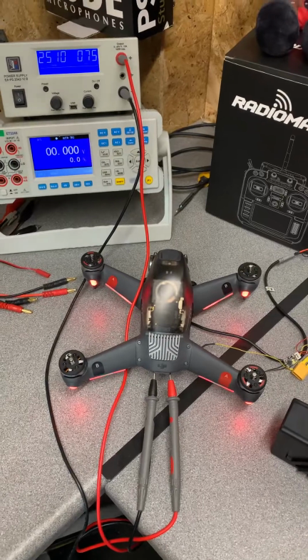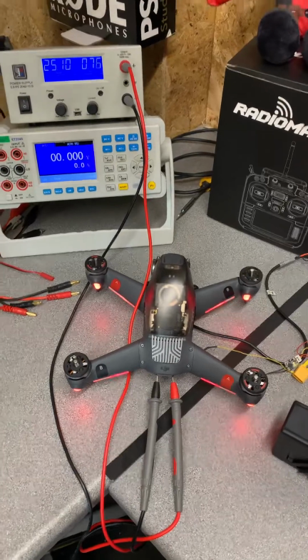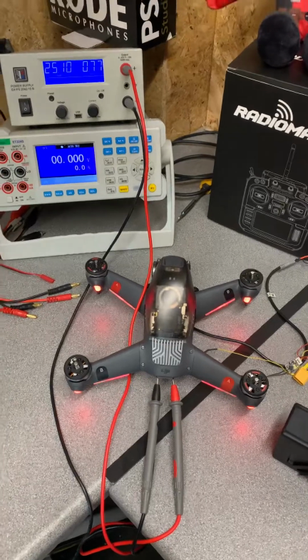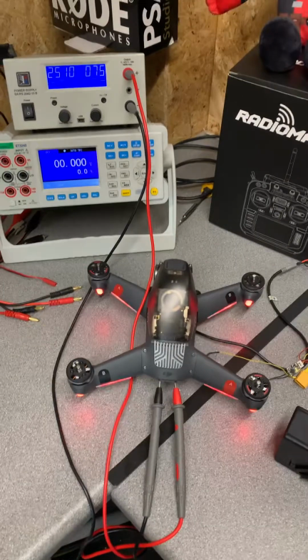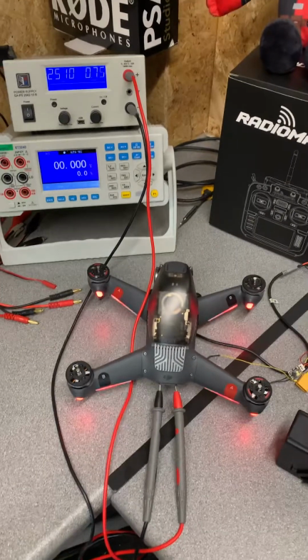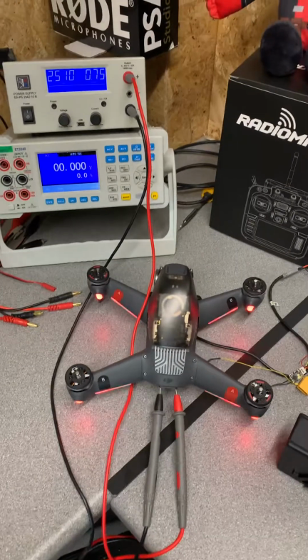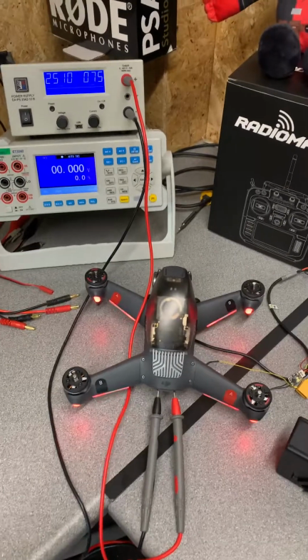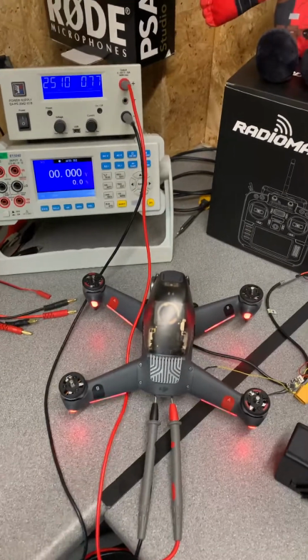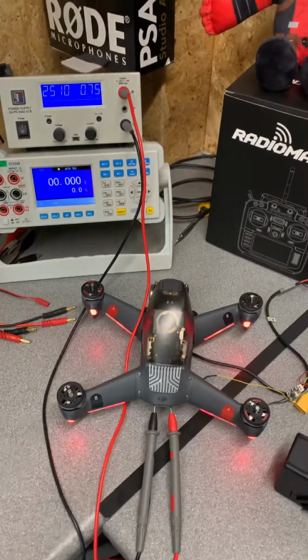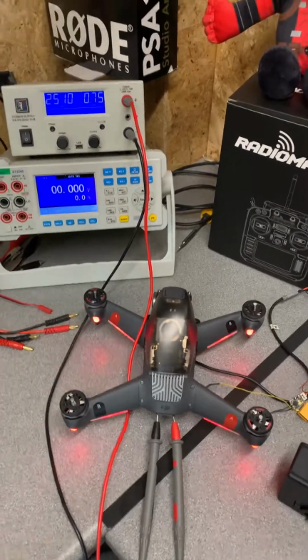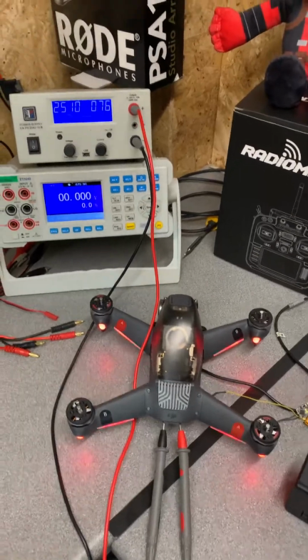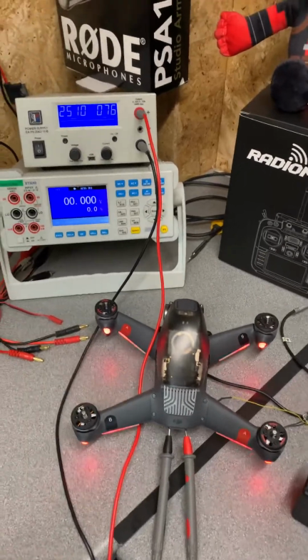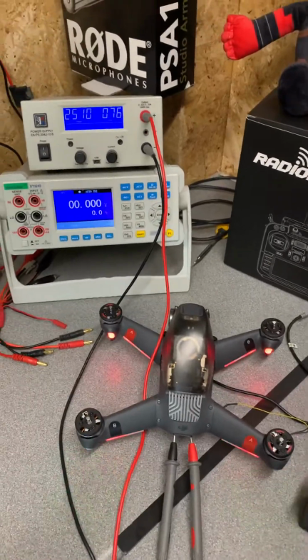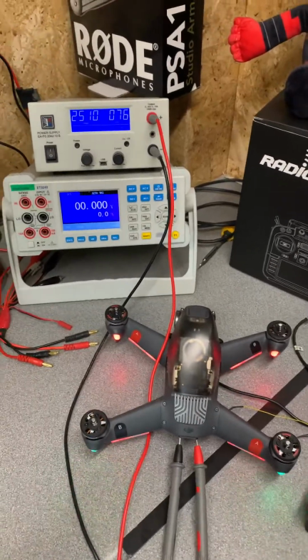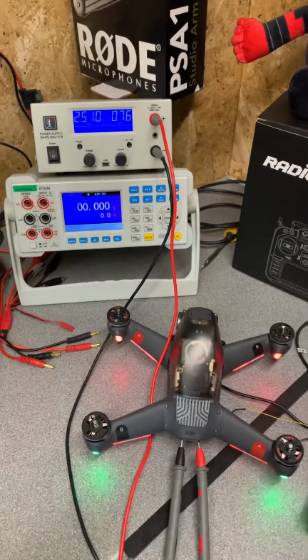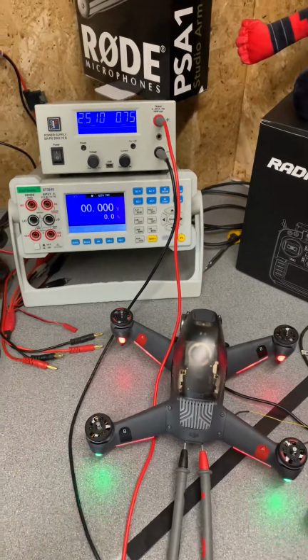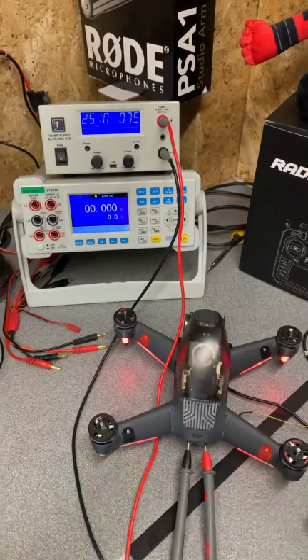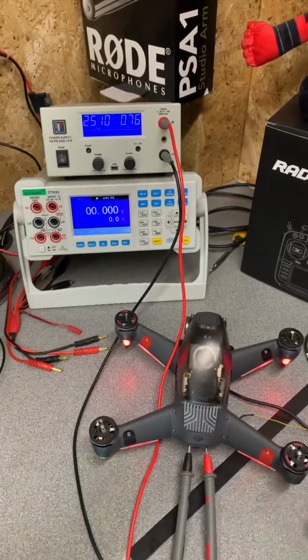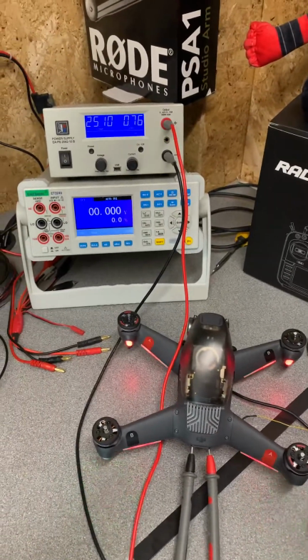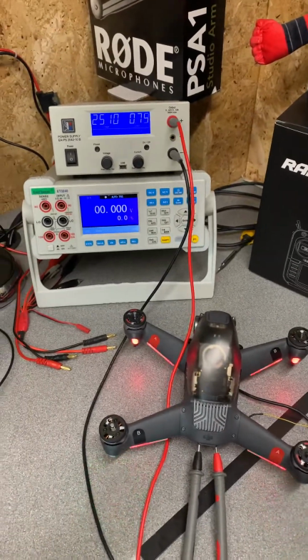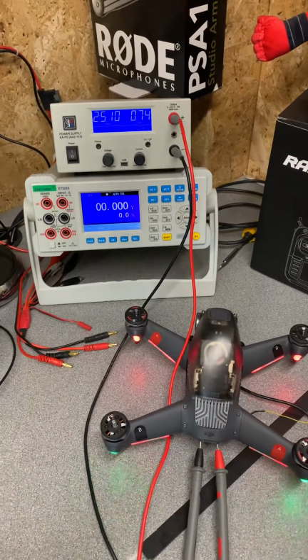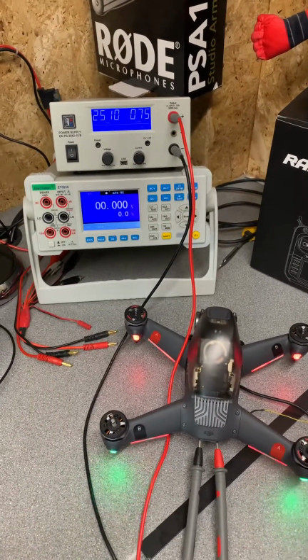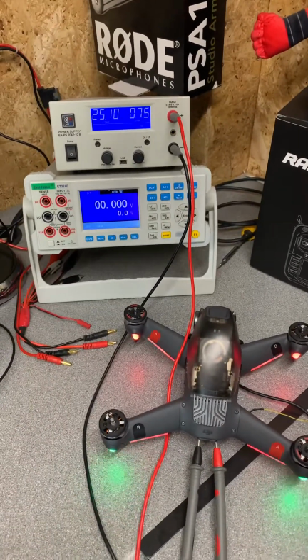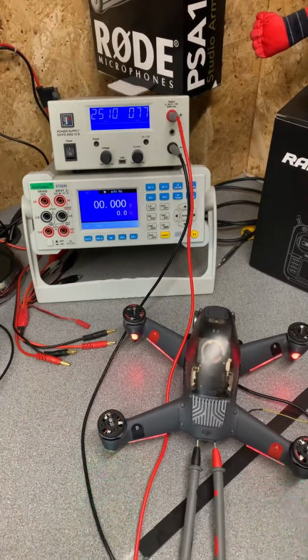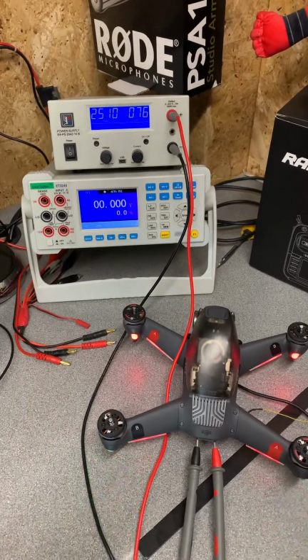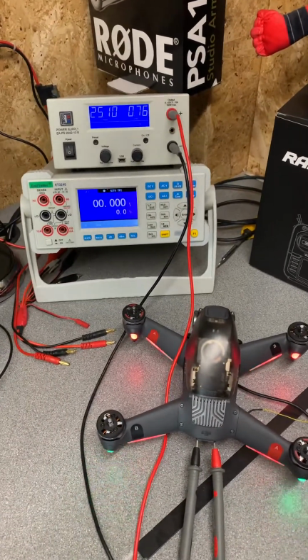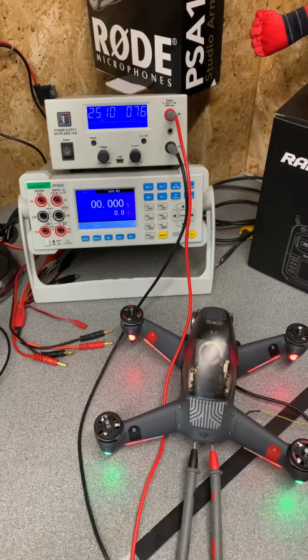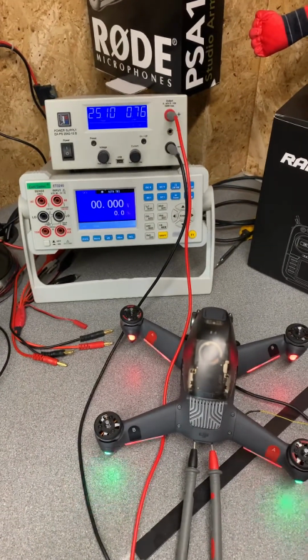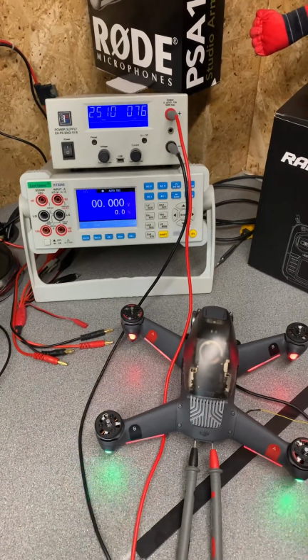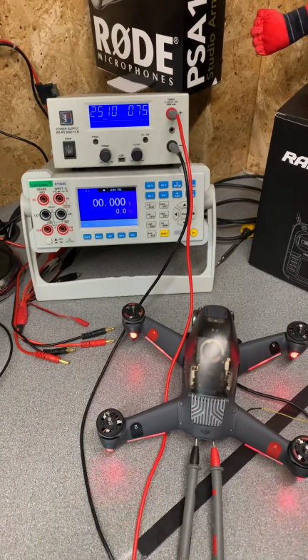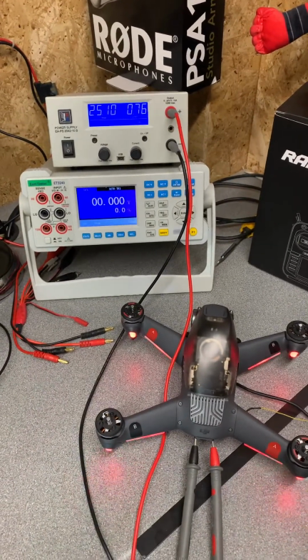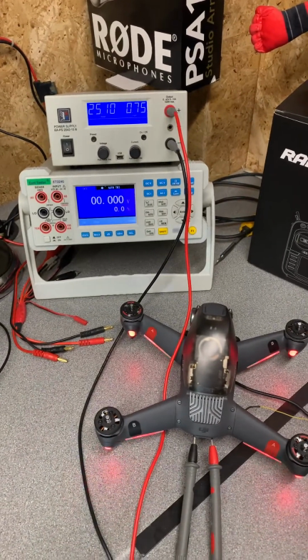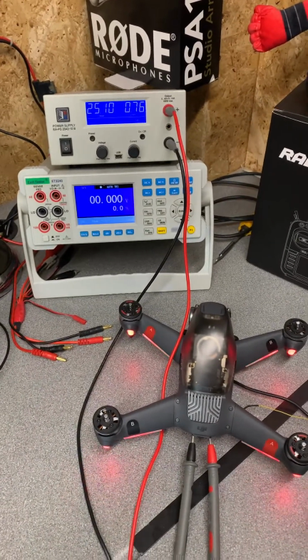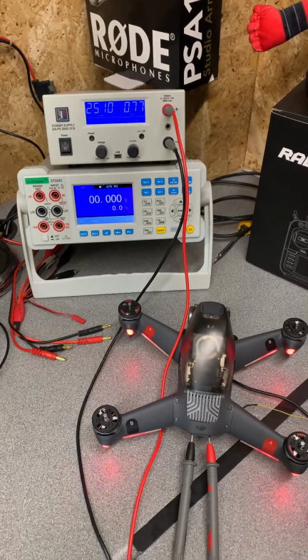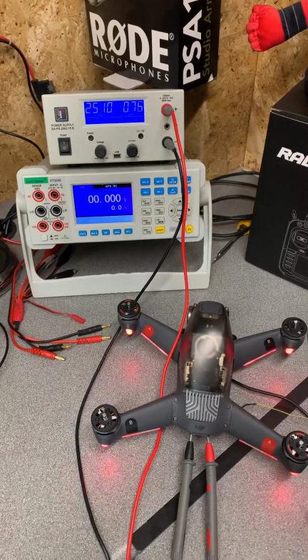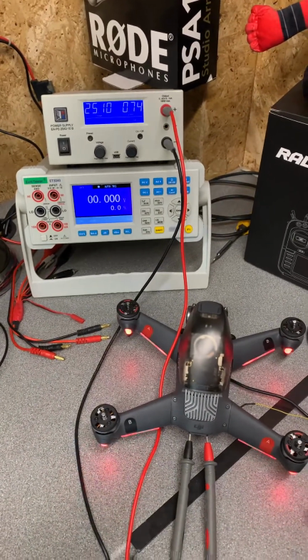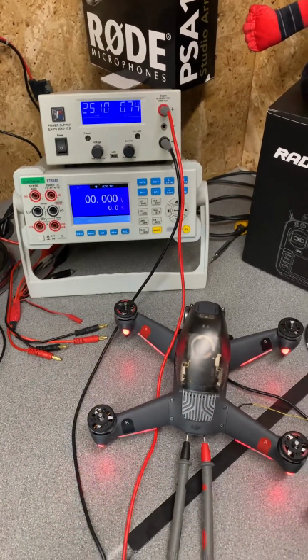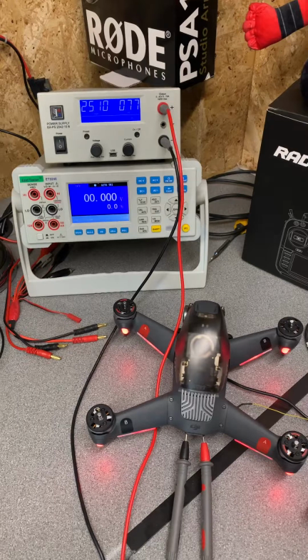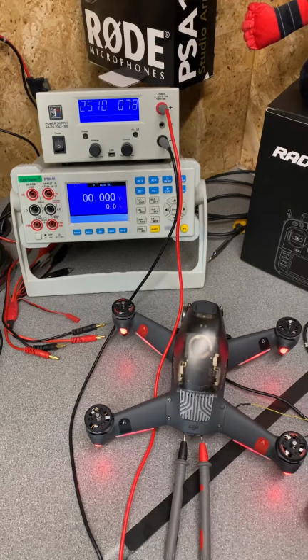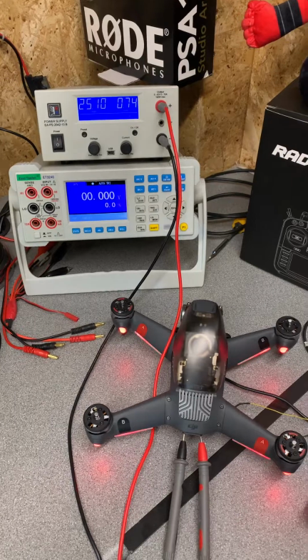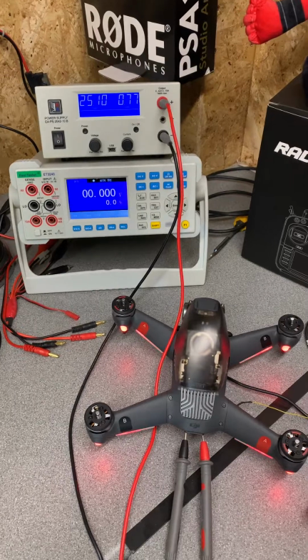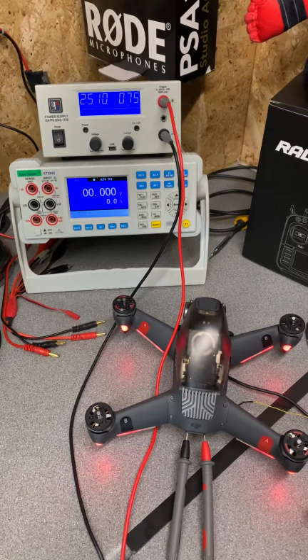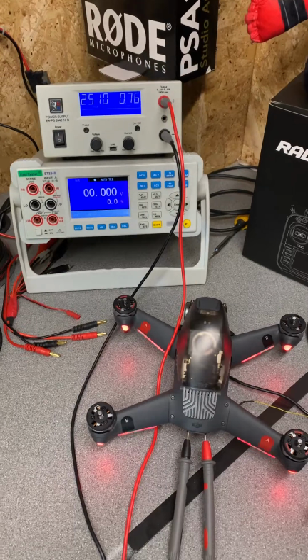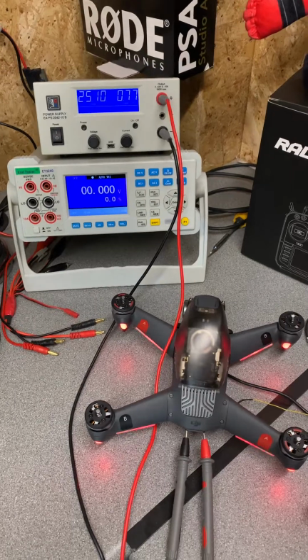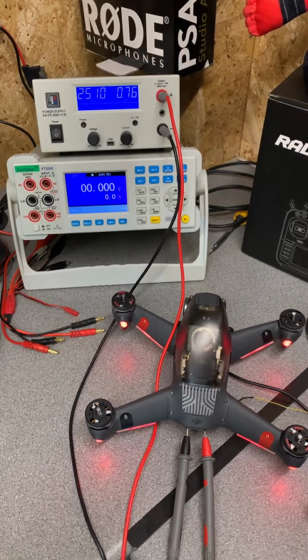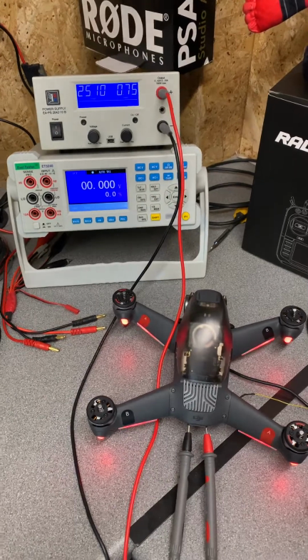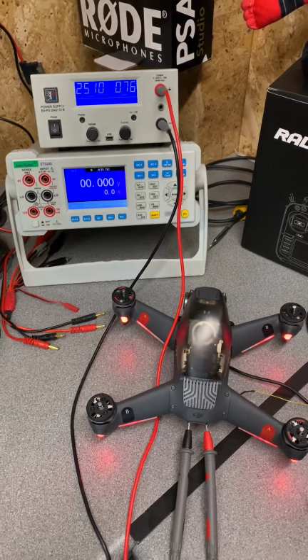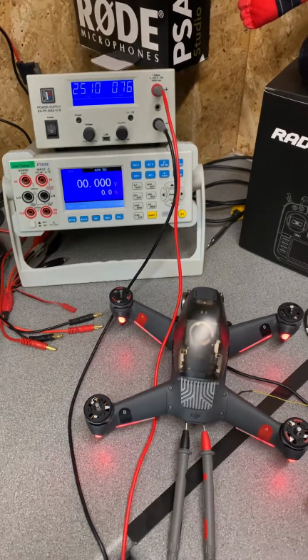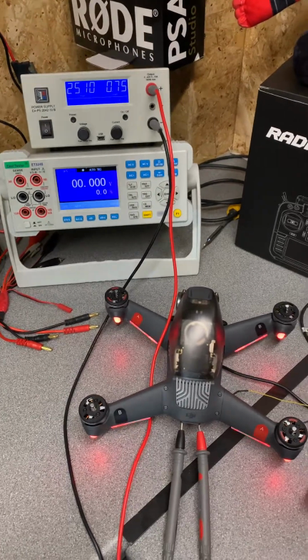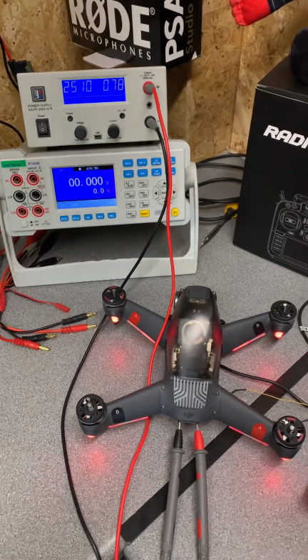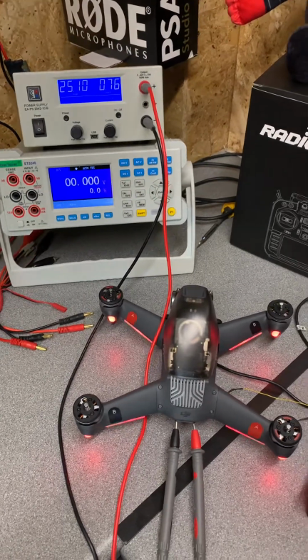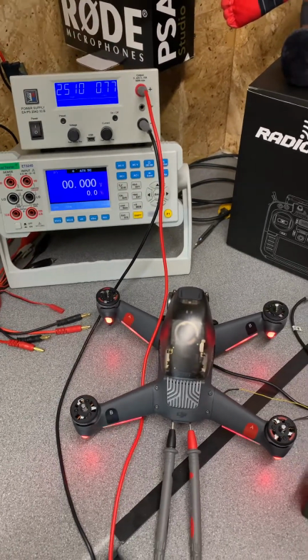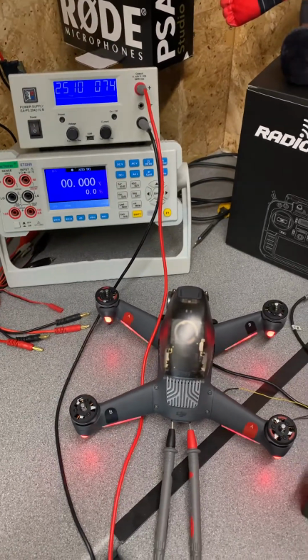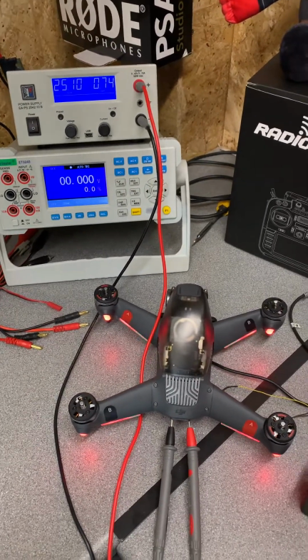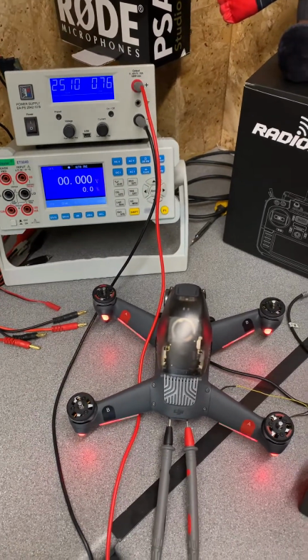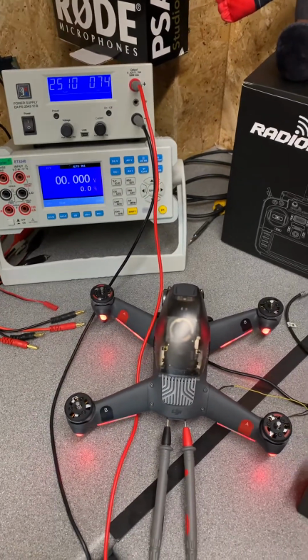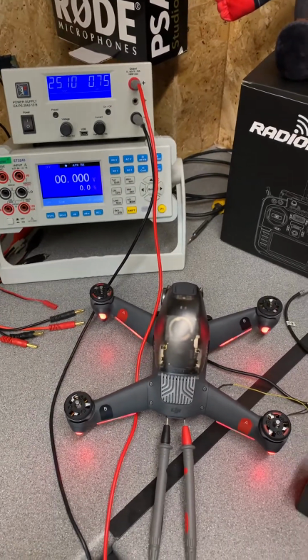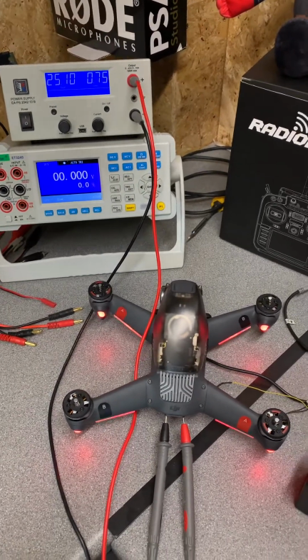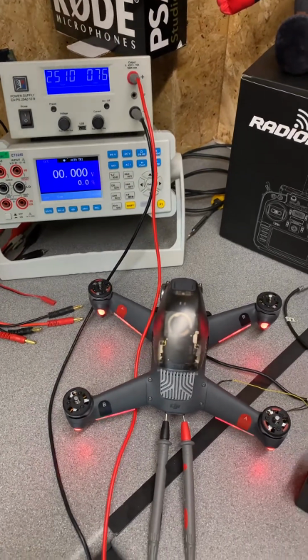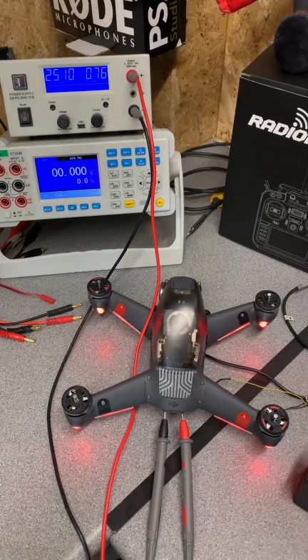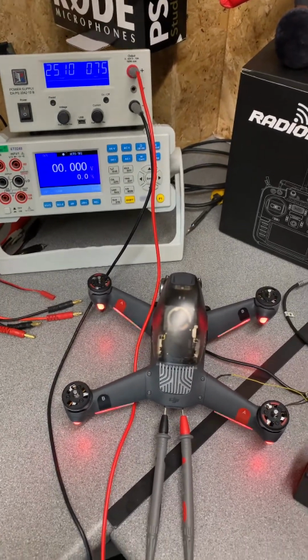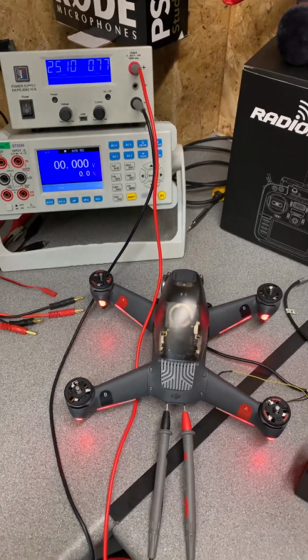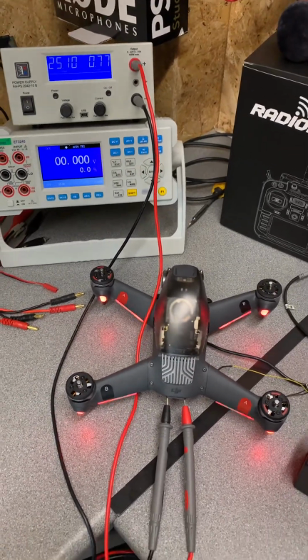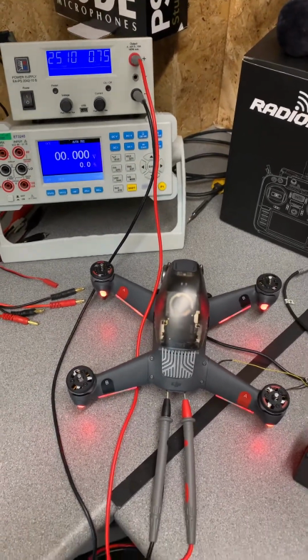Well, the reality is yes, you can power the DJI drone off any battery. However, you cannot fly.